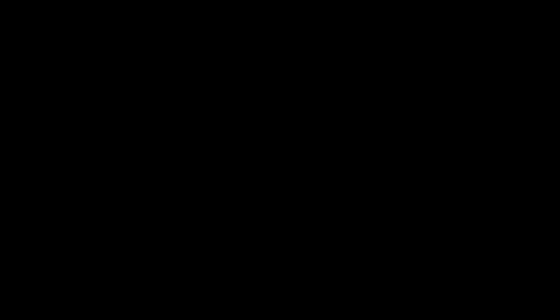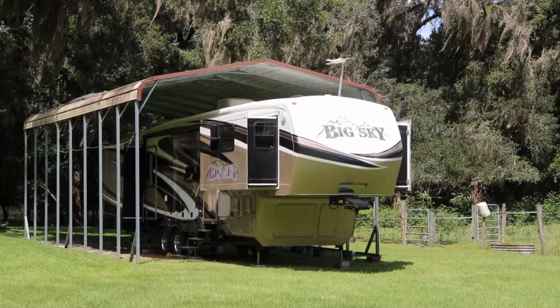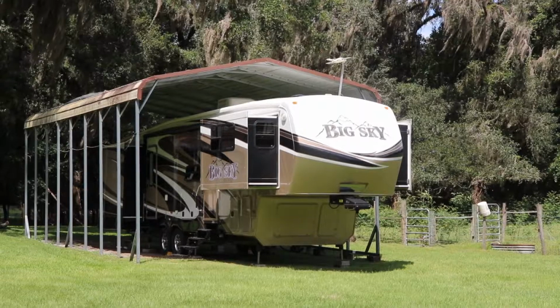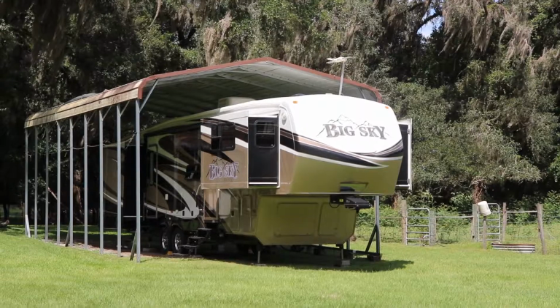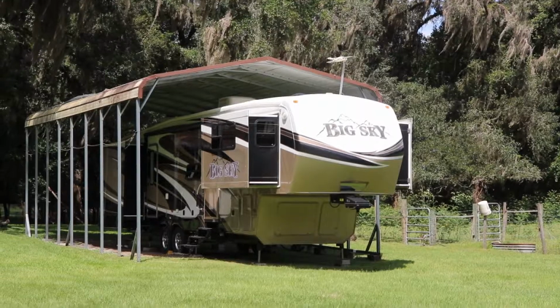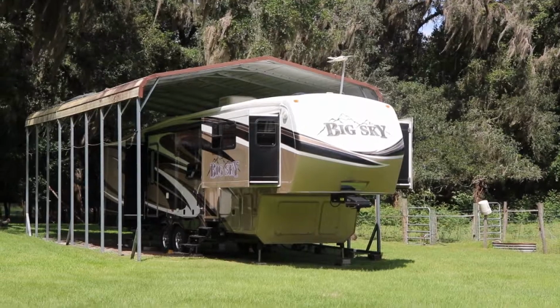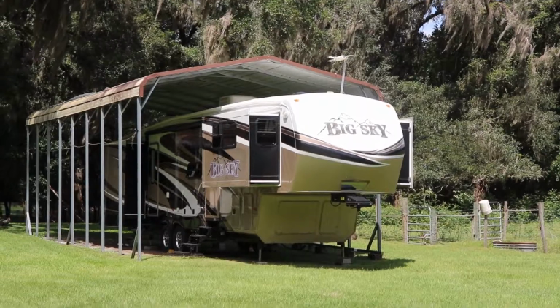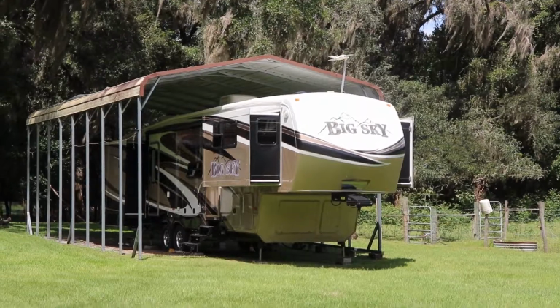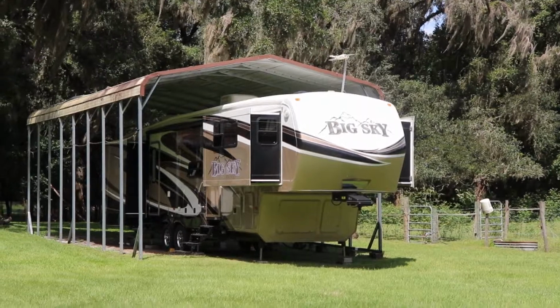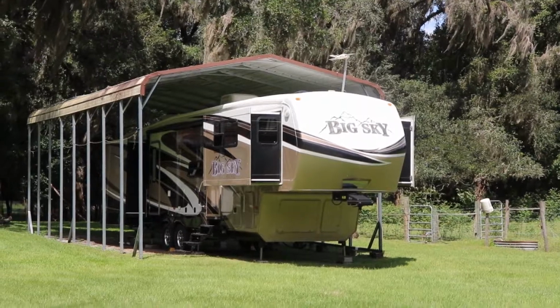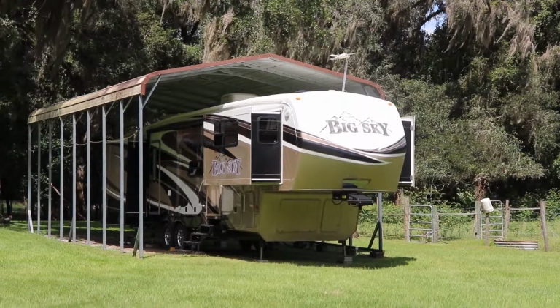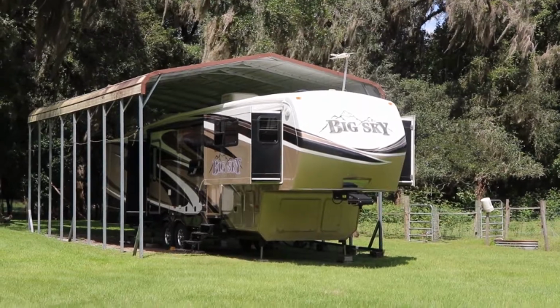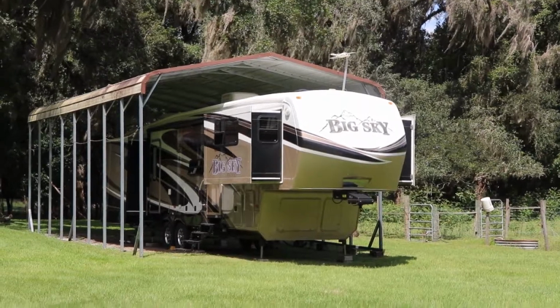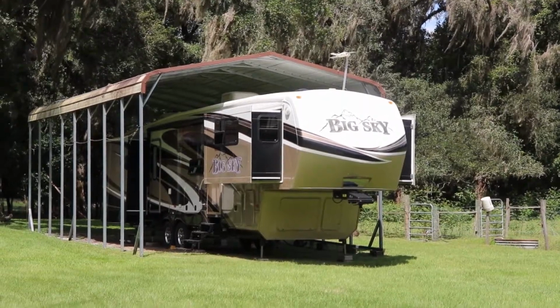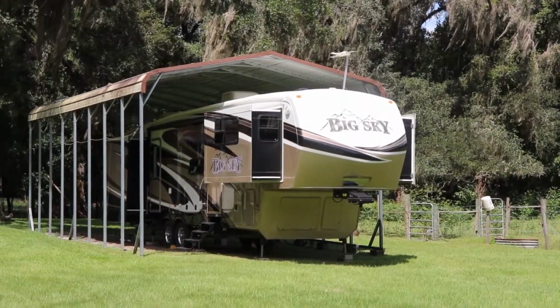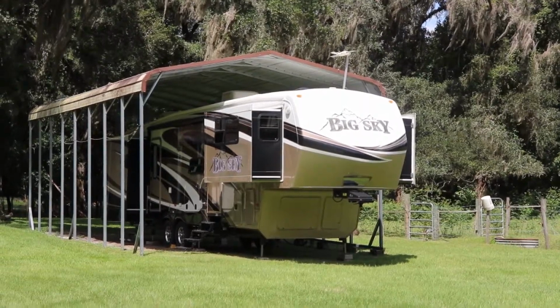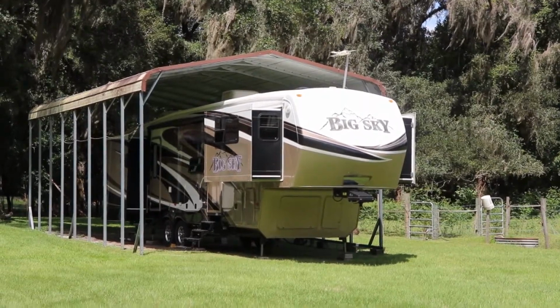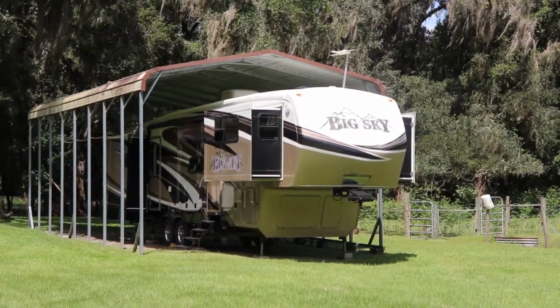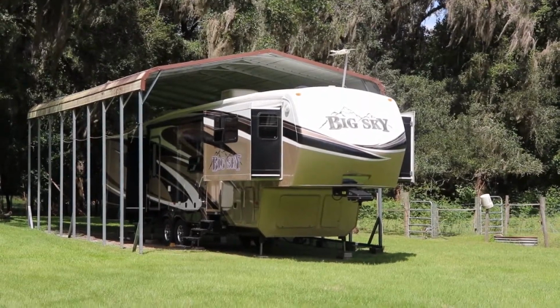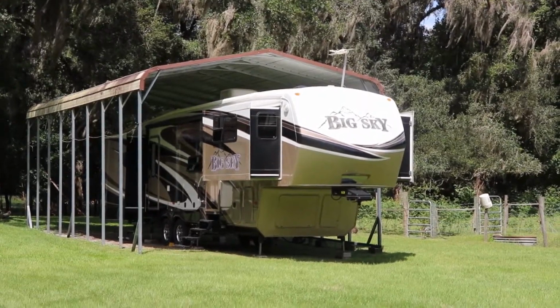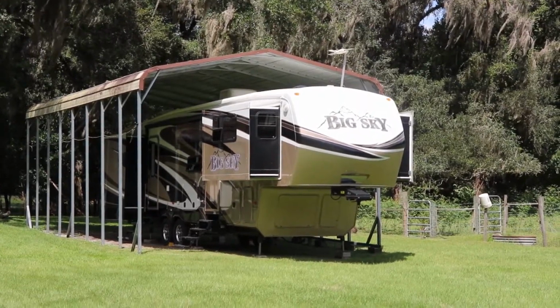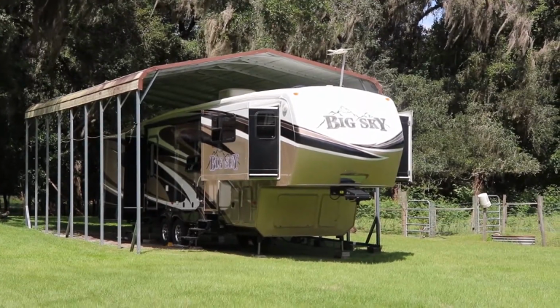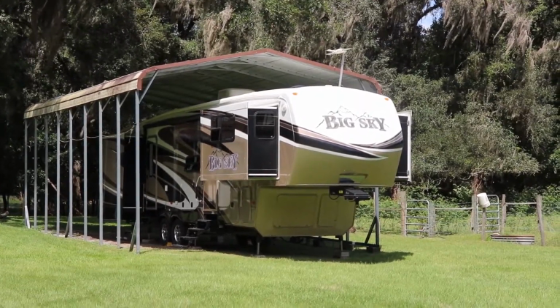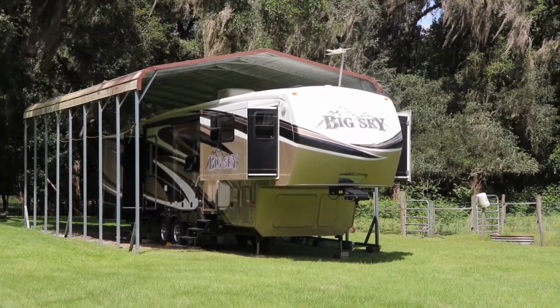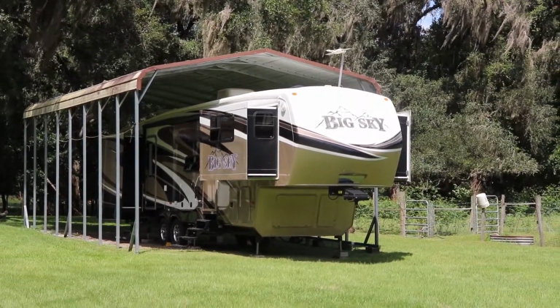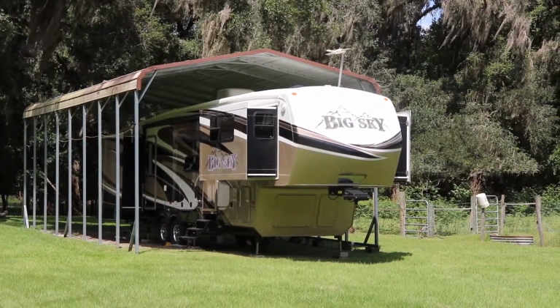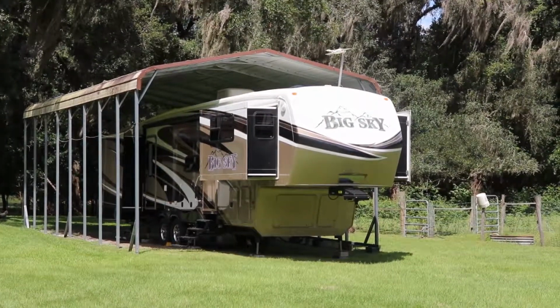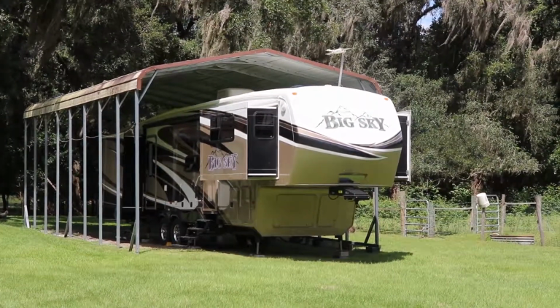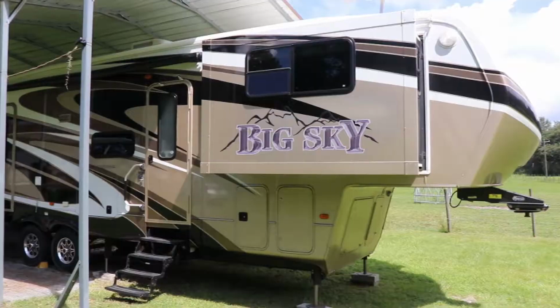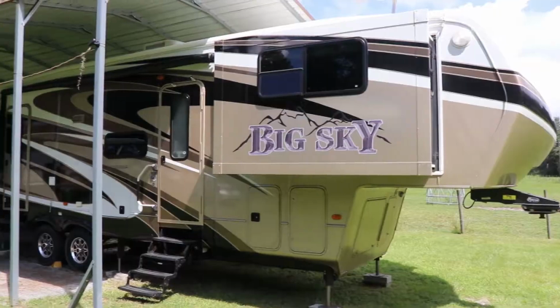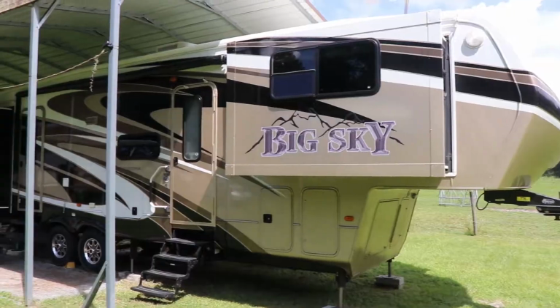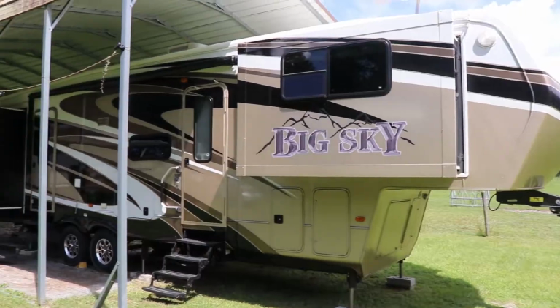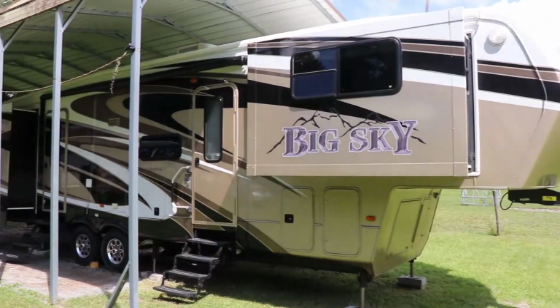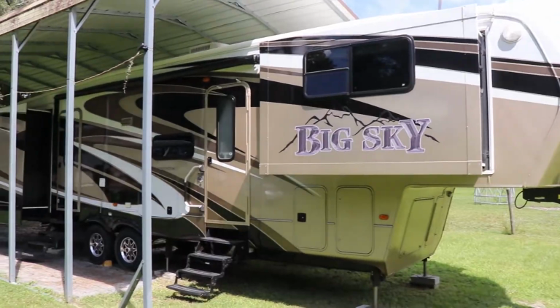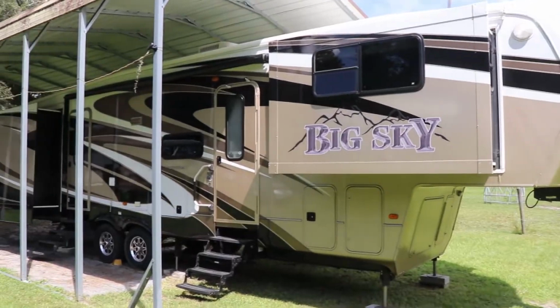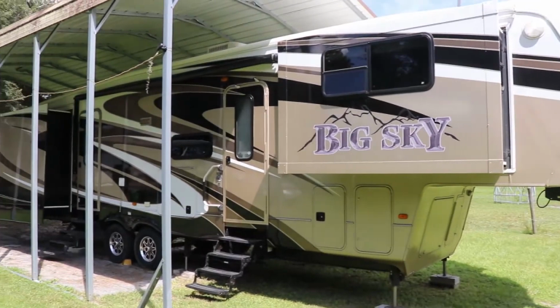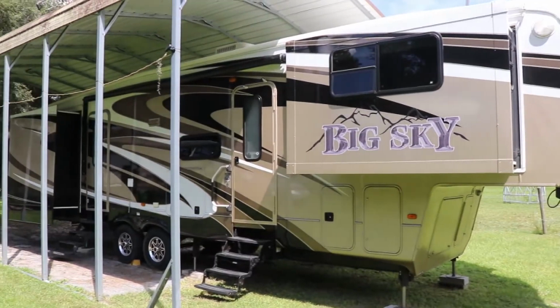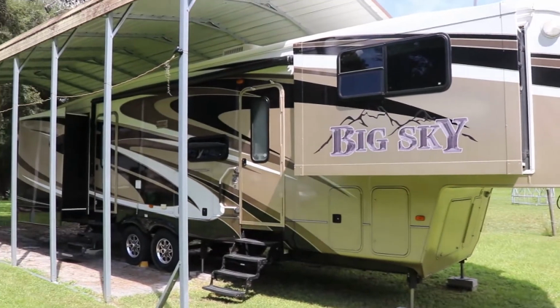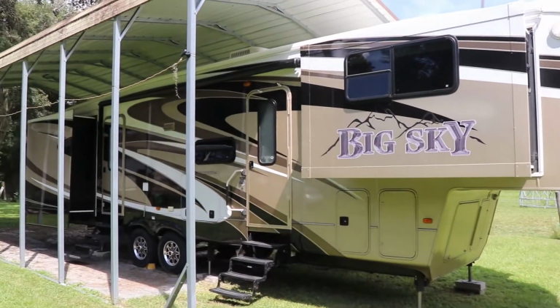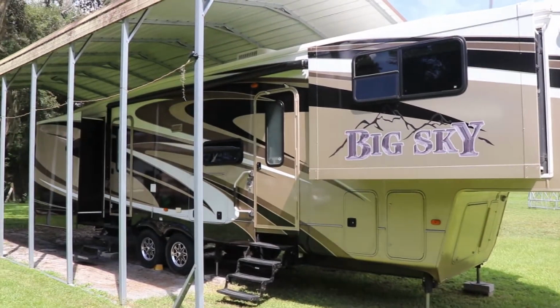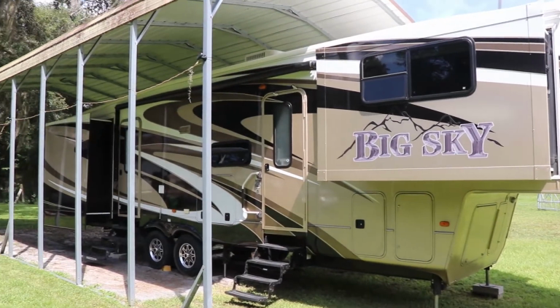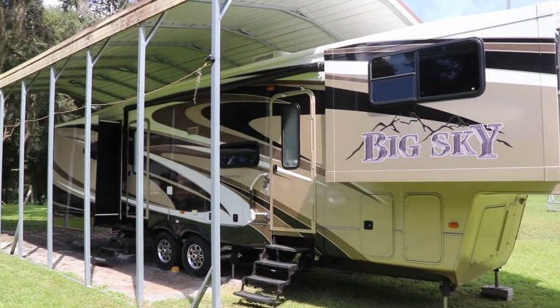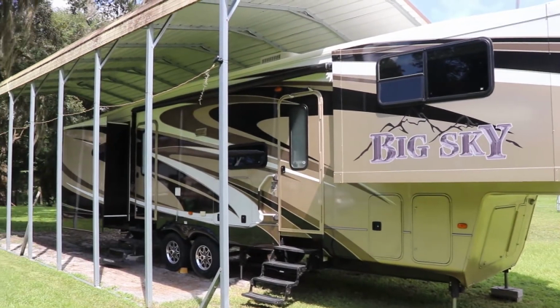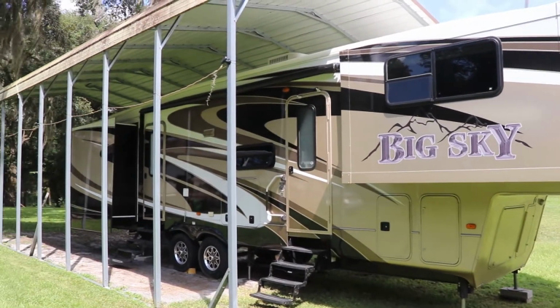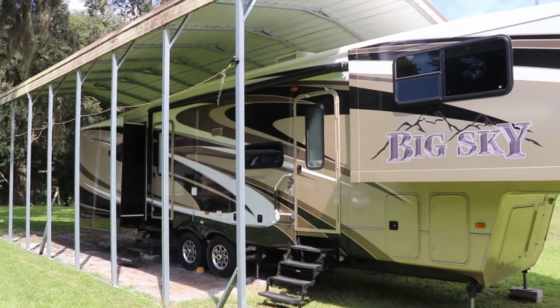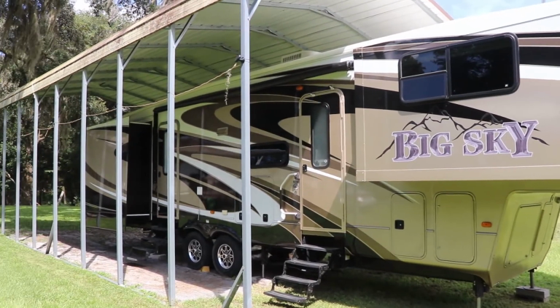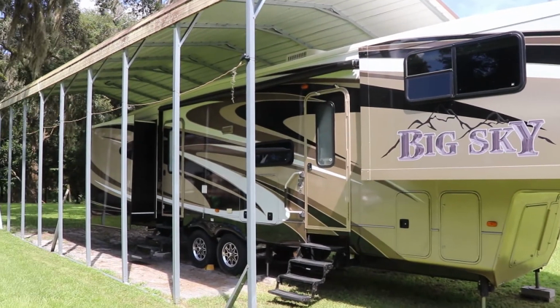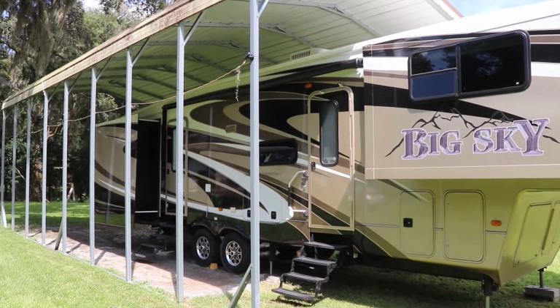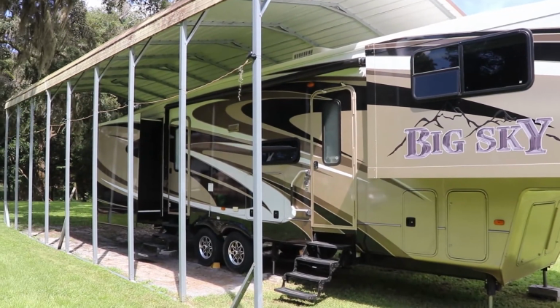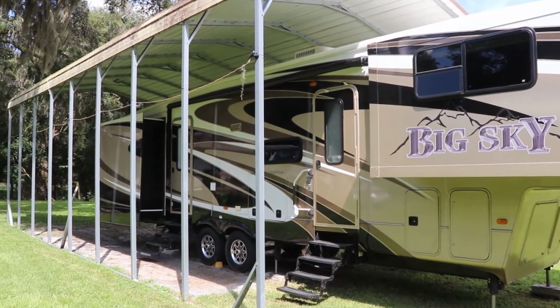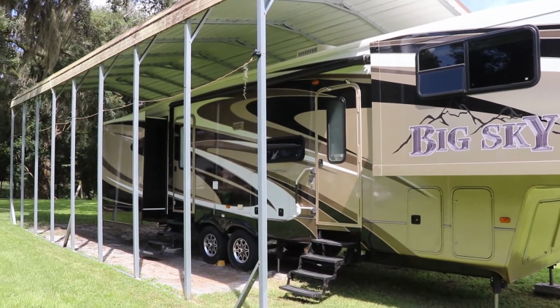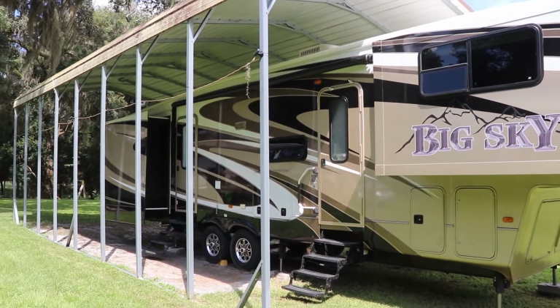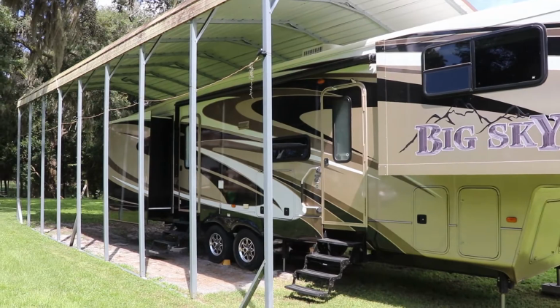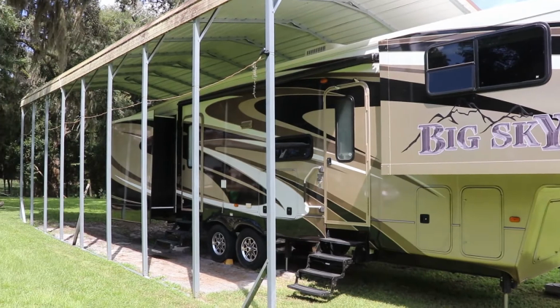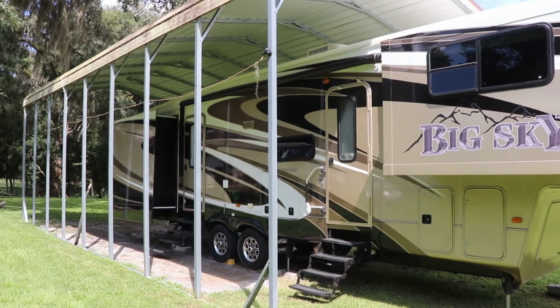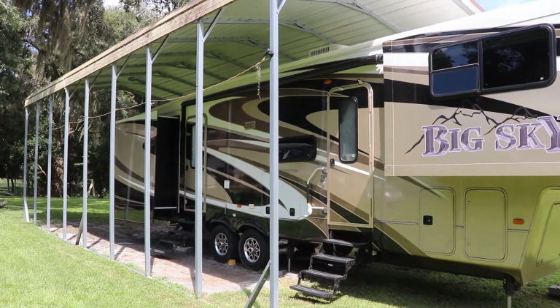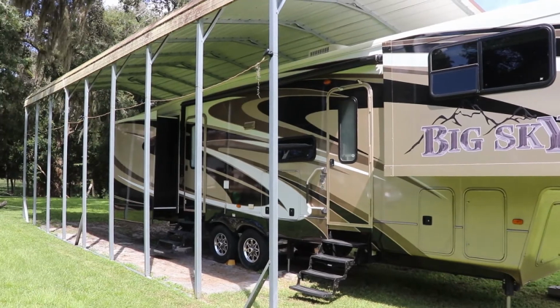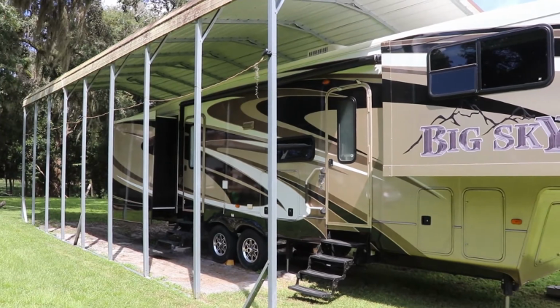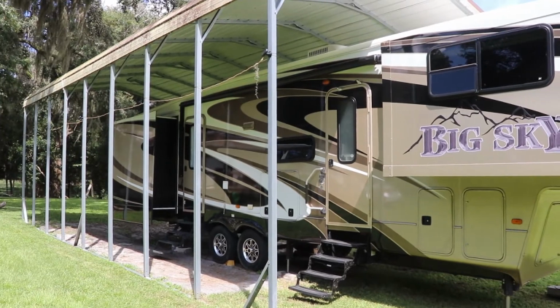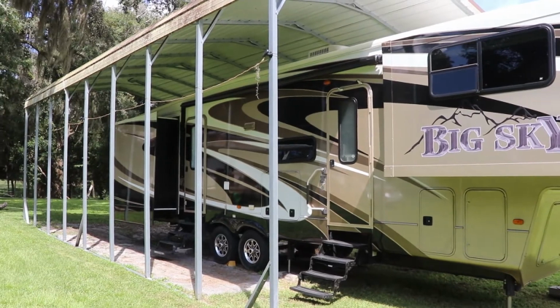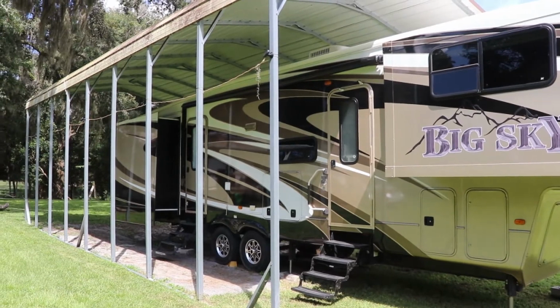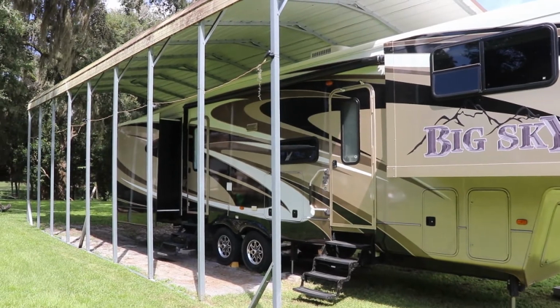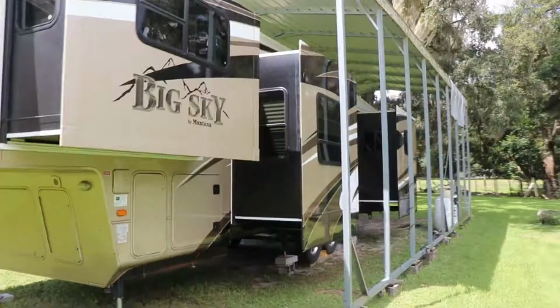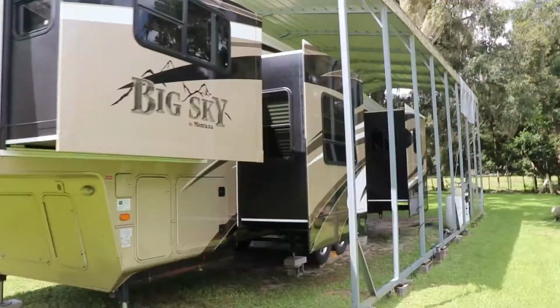Montana Big Sky. This beautiful 37-foot fifth wheel camper was built in 2012.